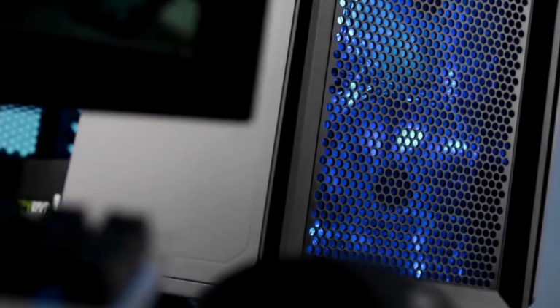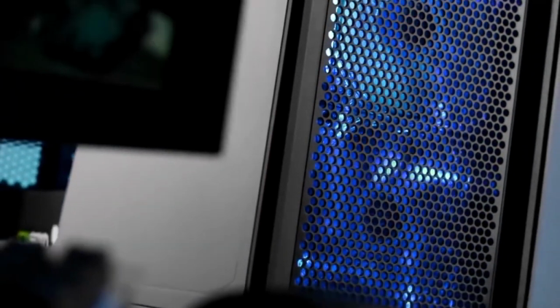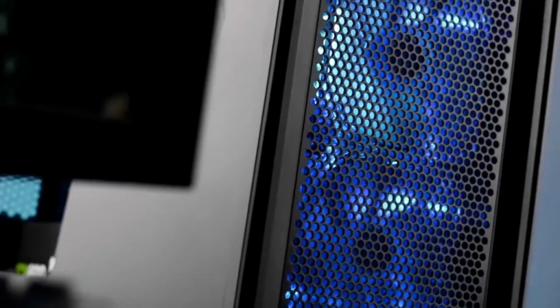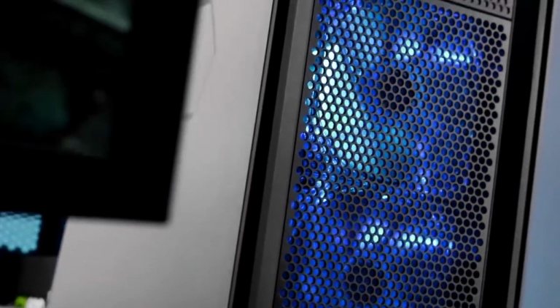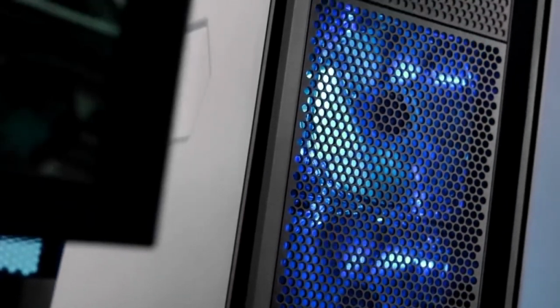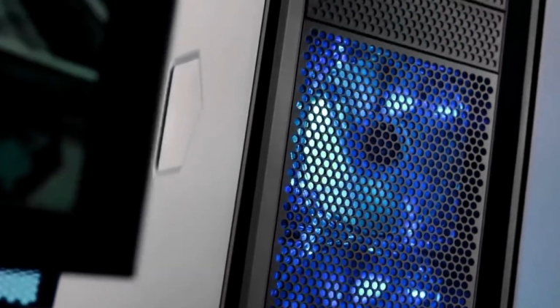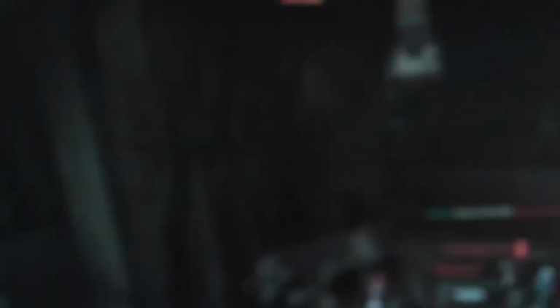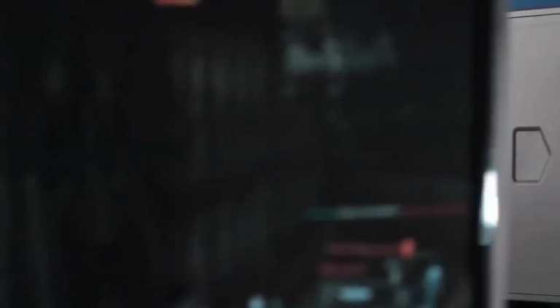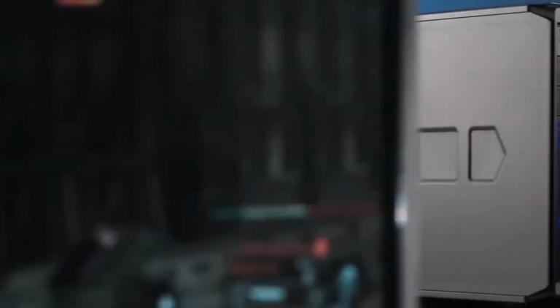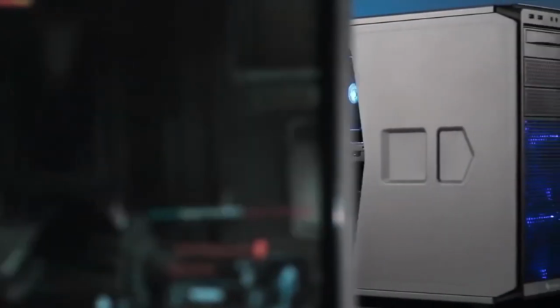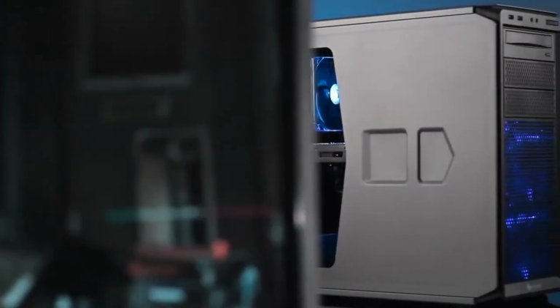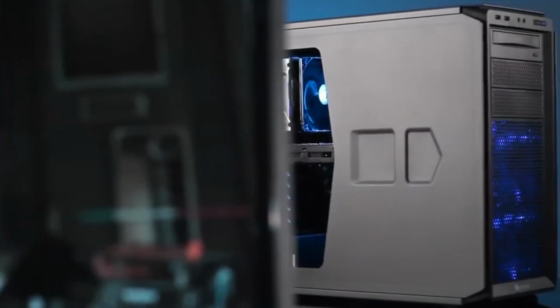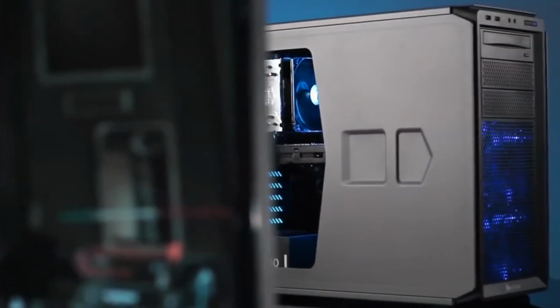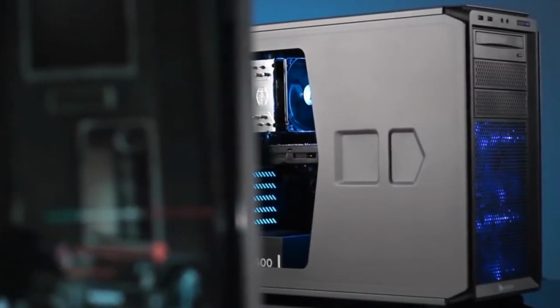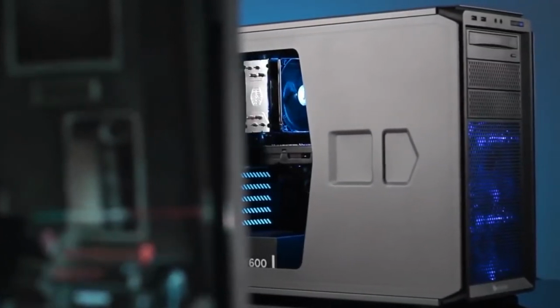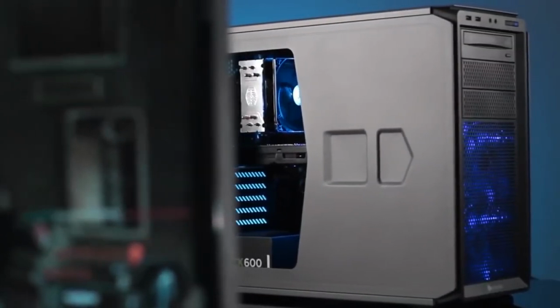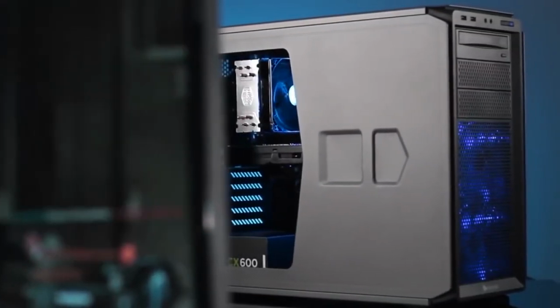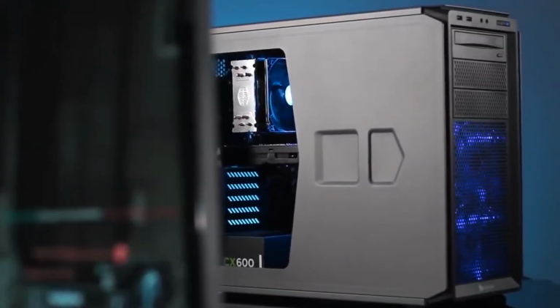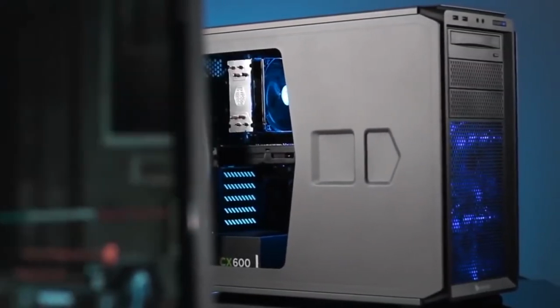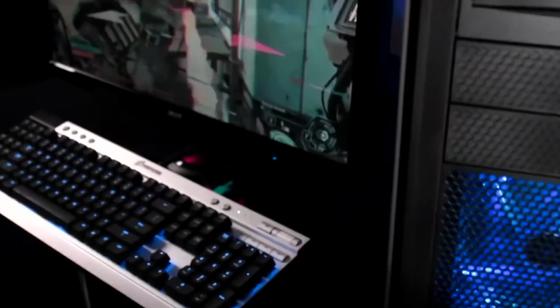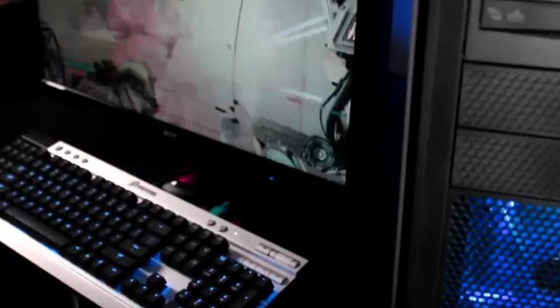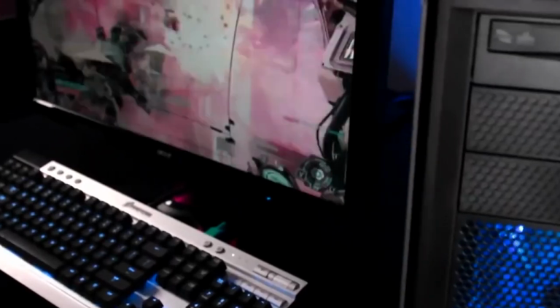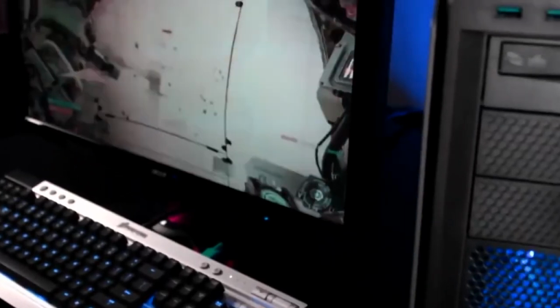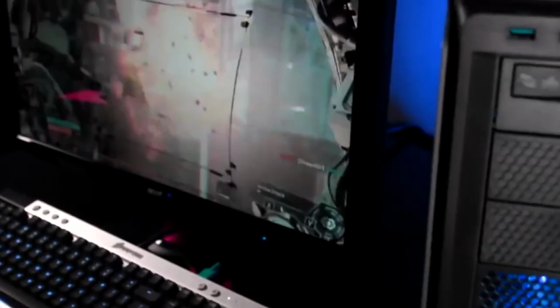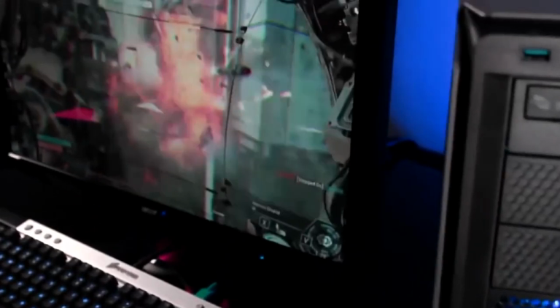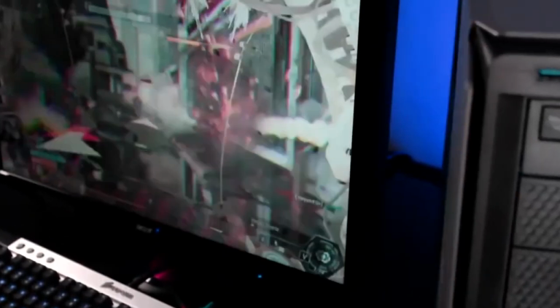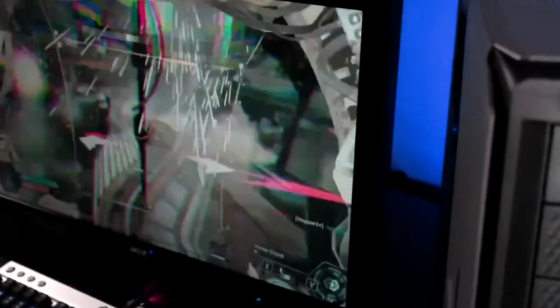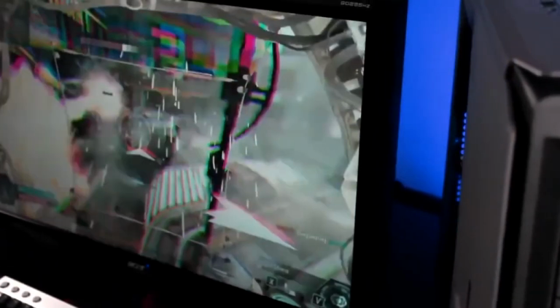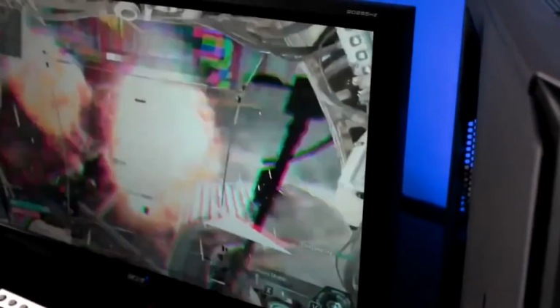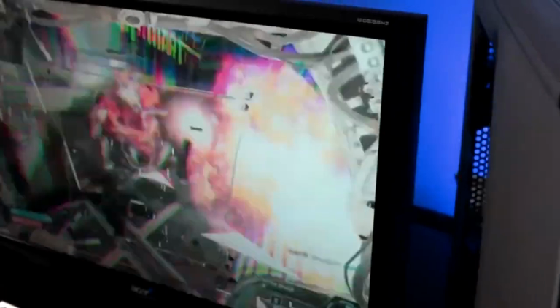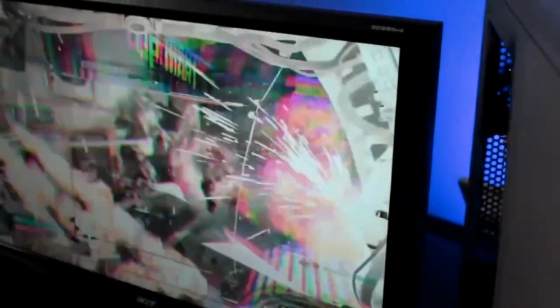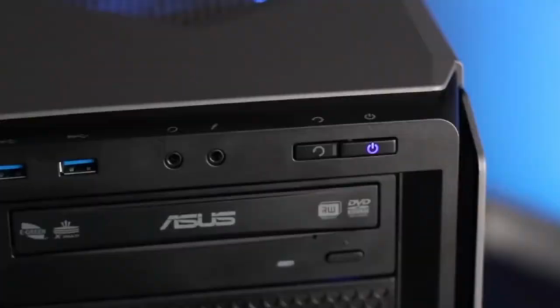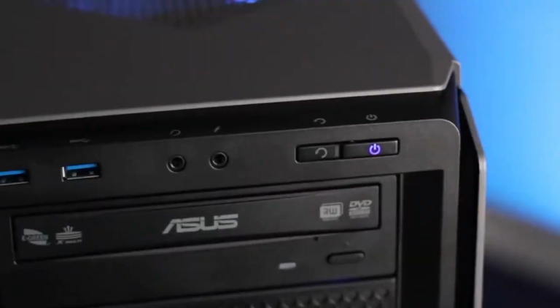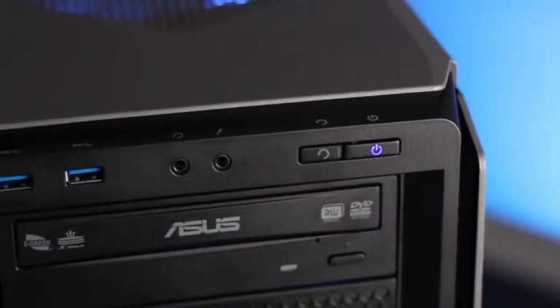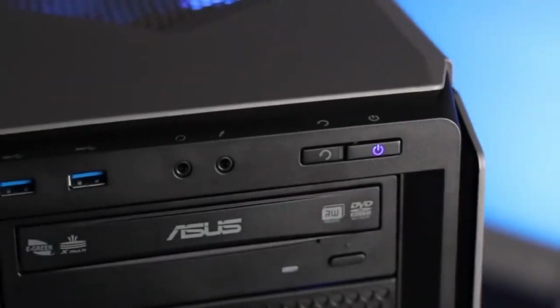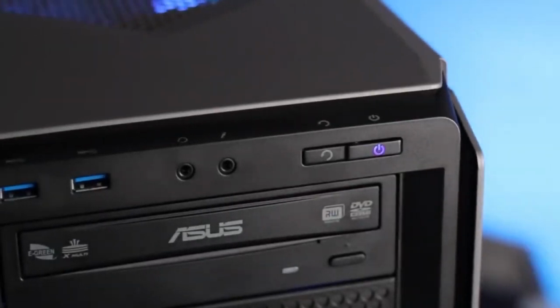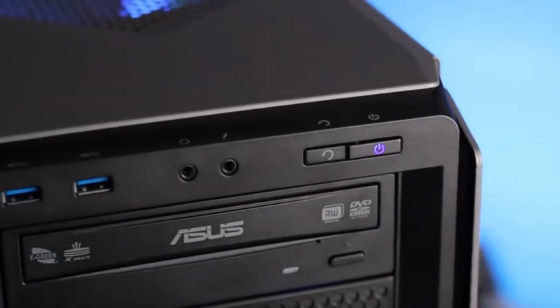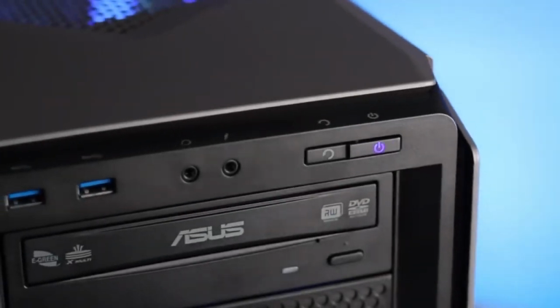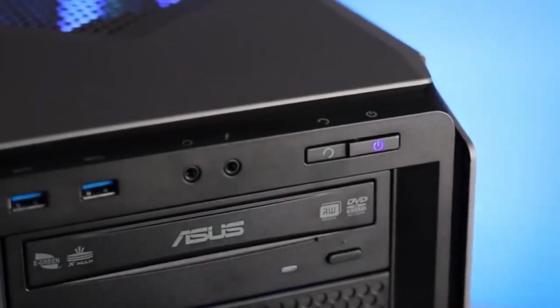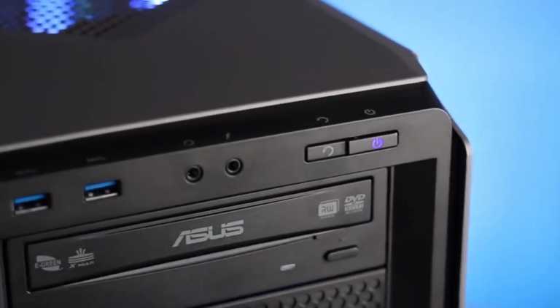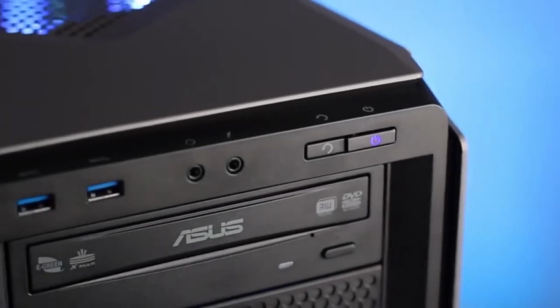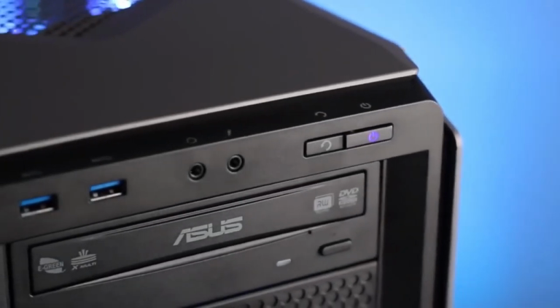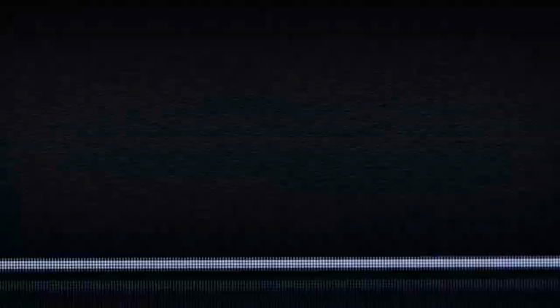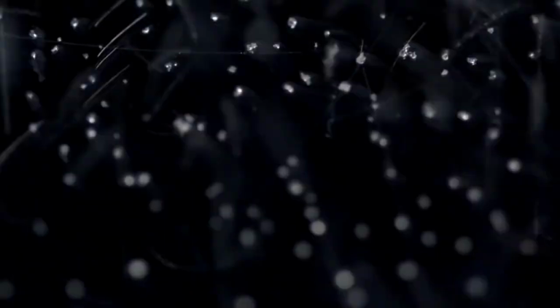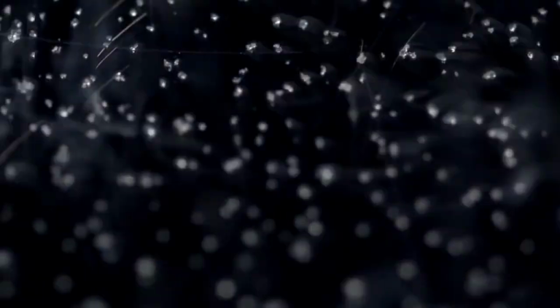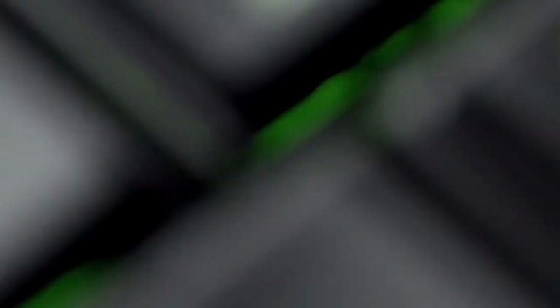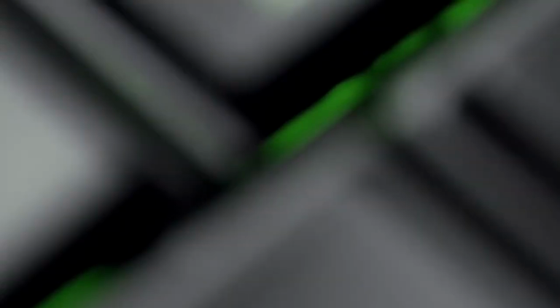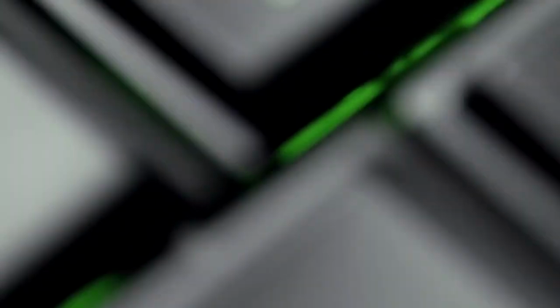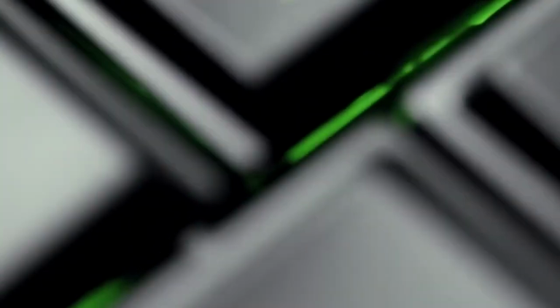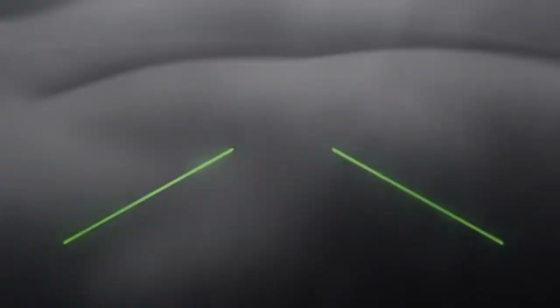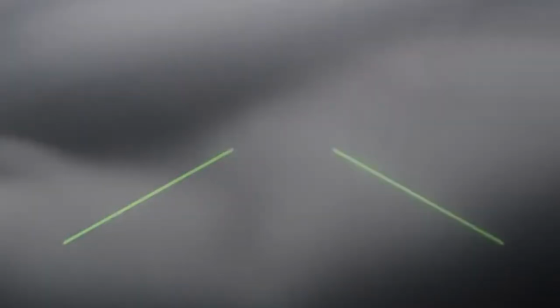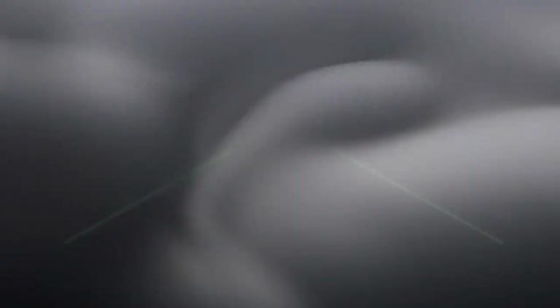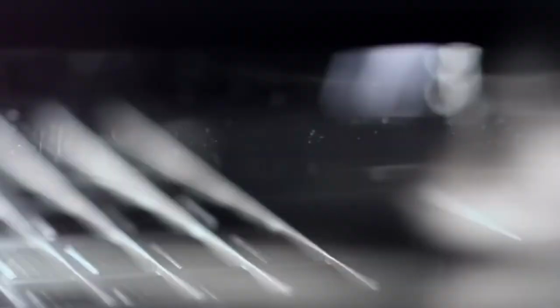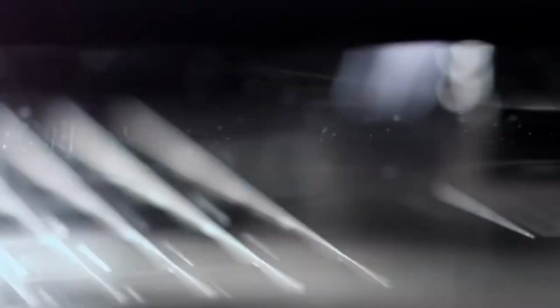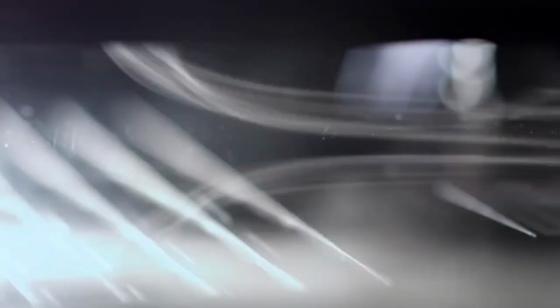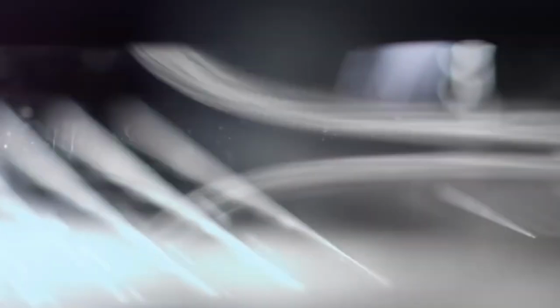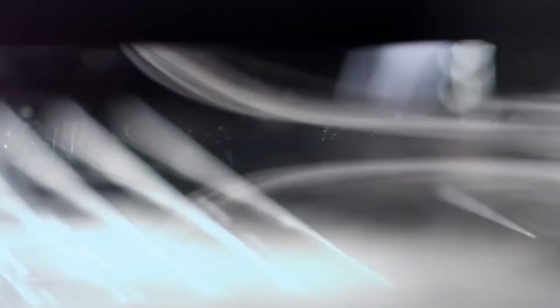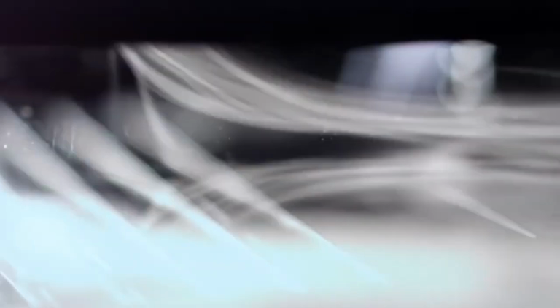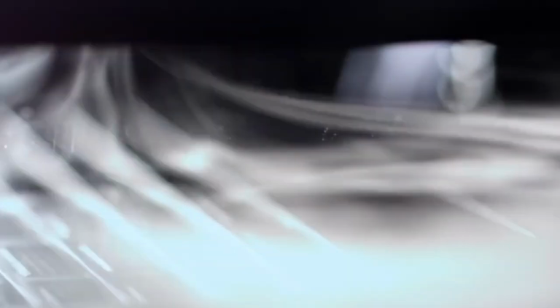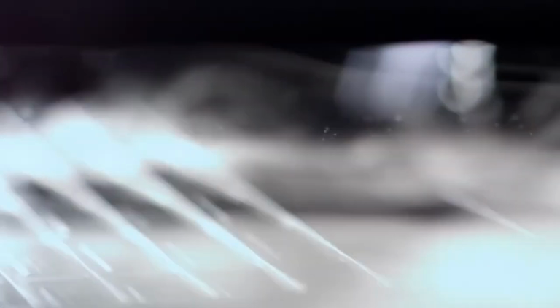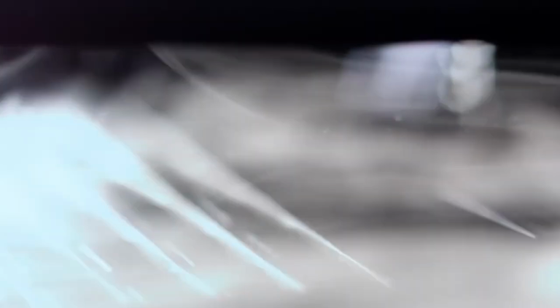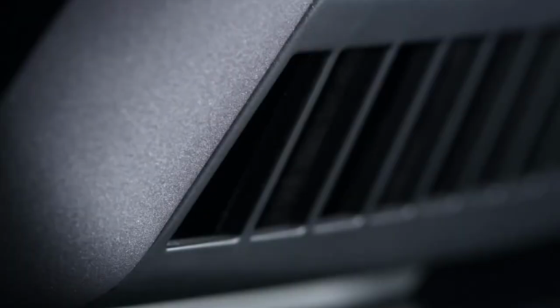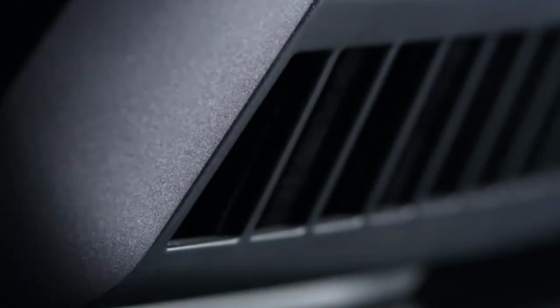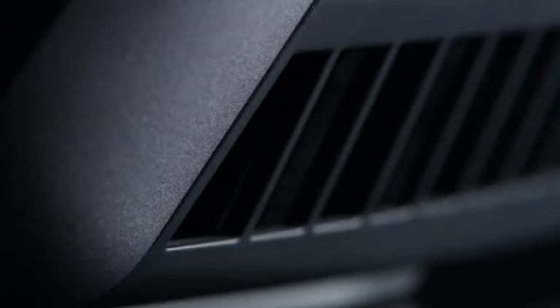Hey YouTube, how's it going? My name's Jonathan, and in this video I'm counting down the very best desktop PCs you can get in 2018.